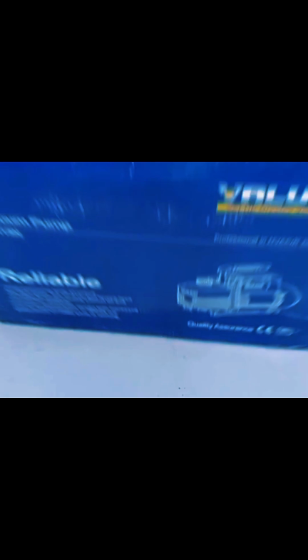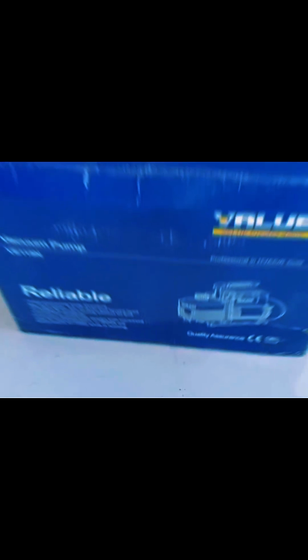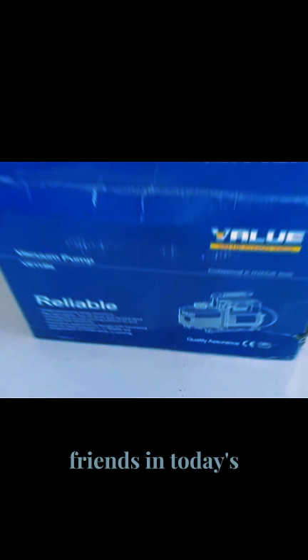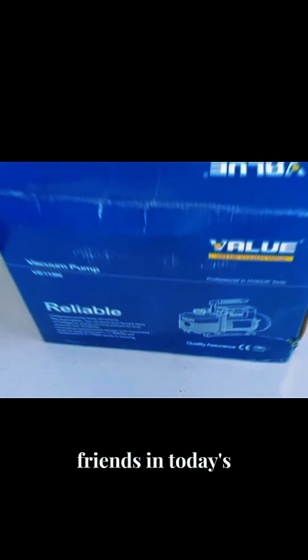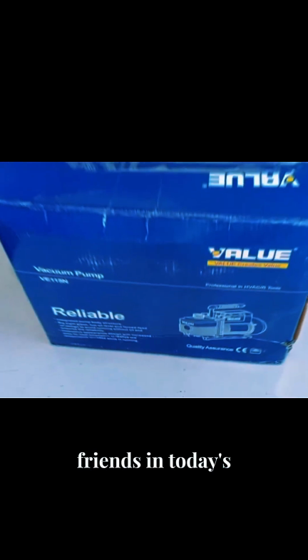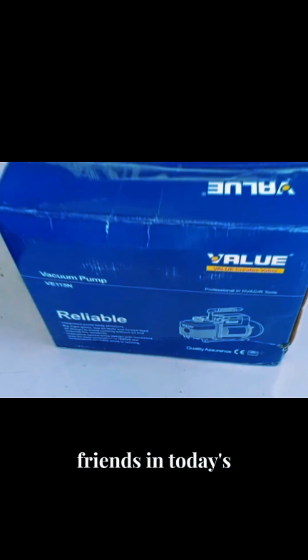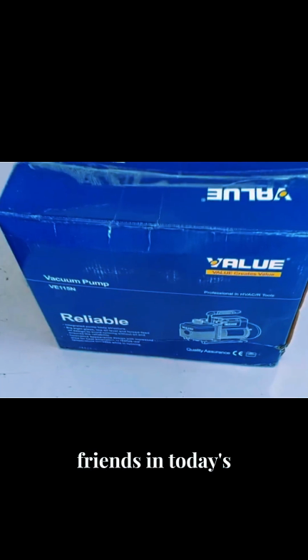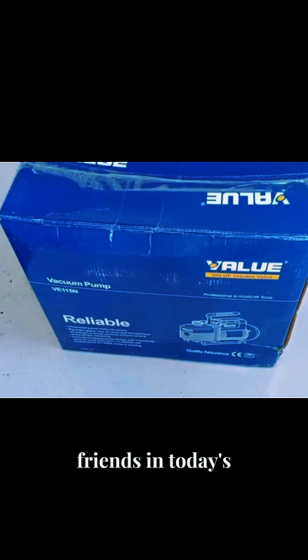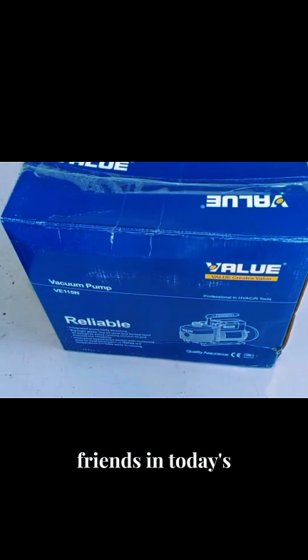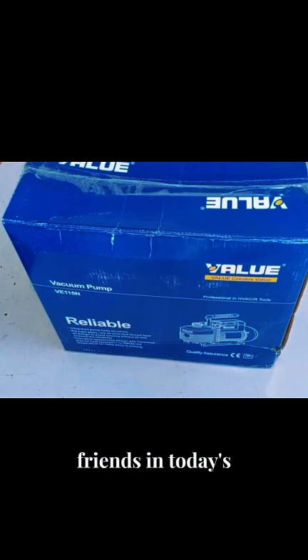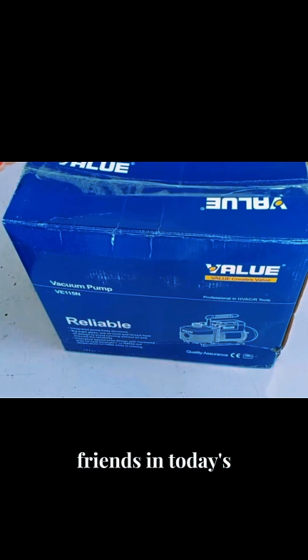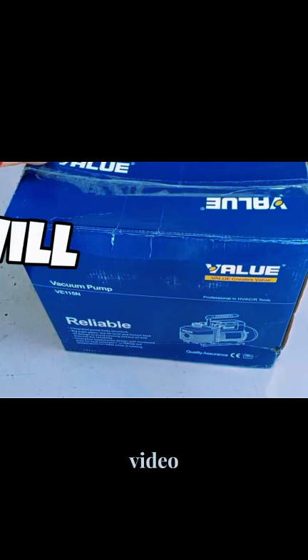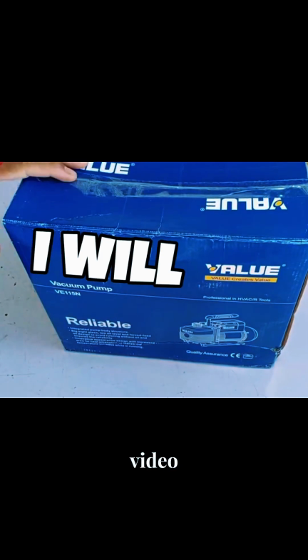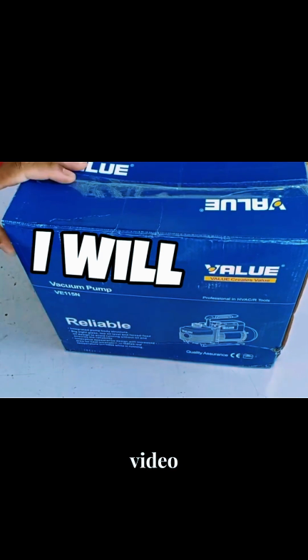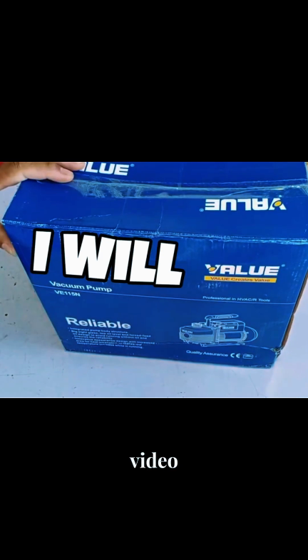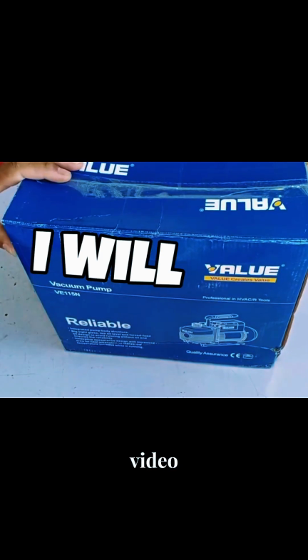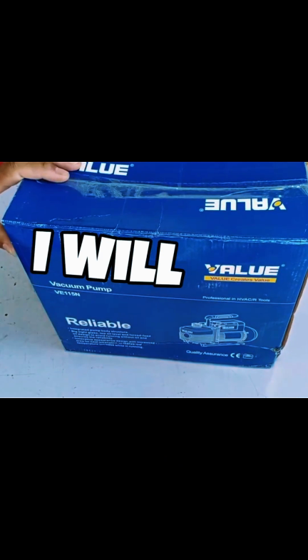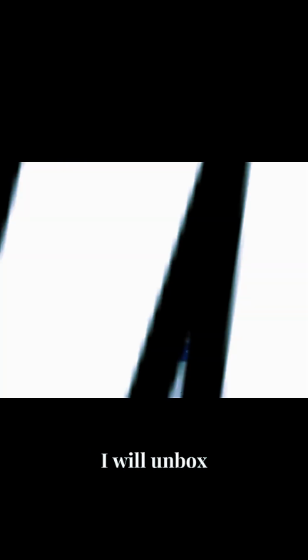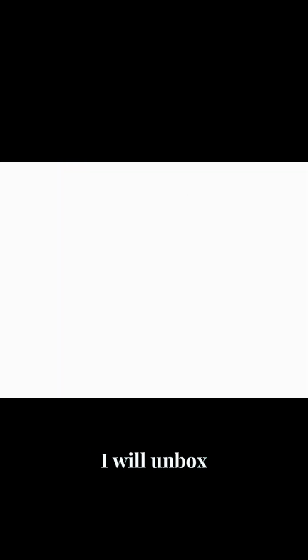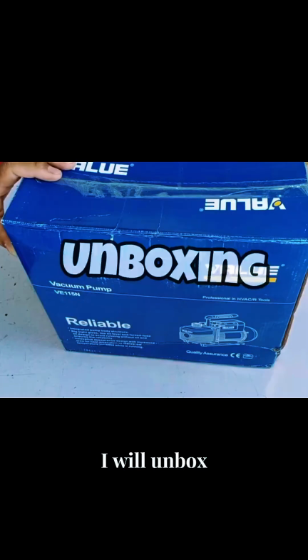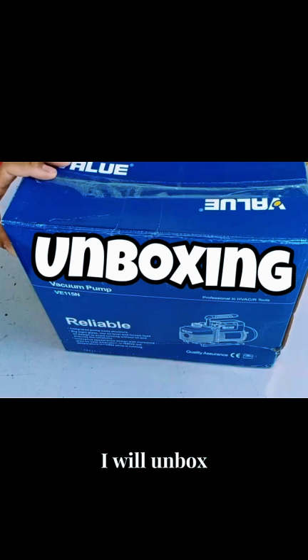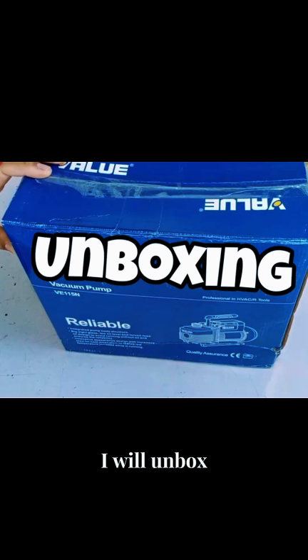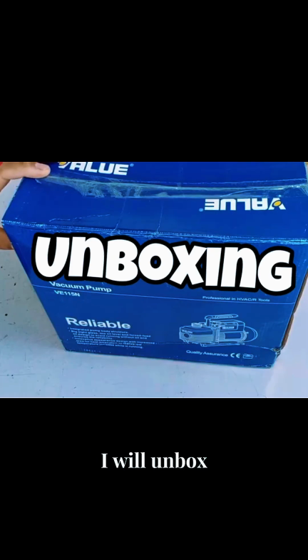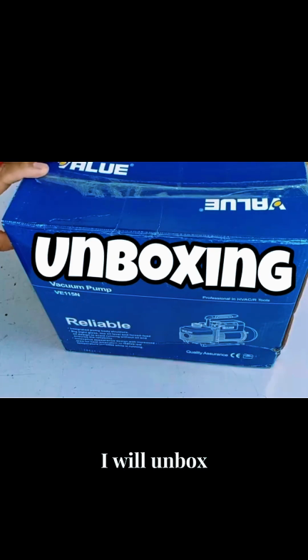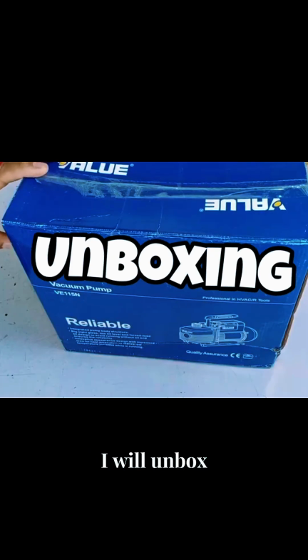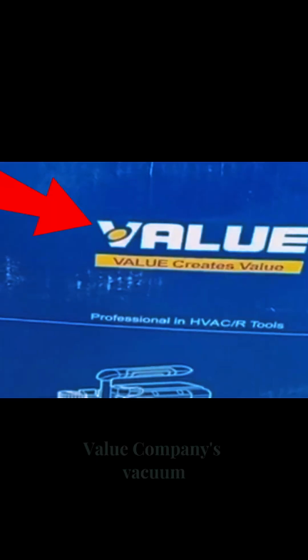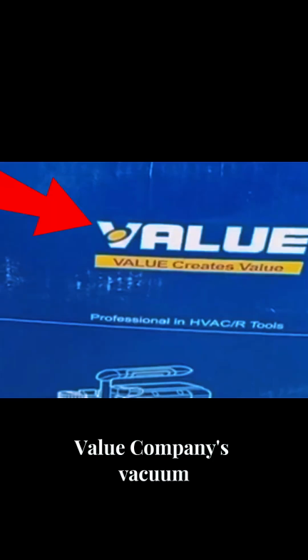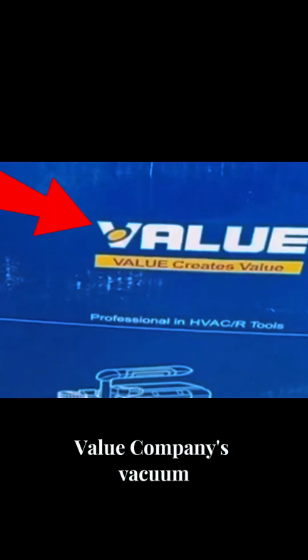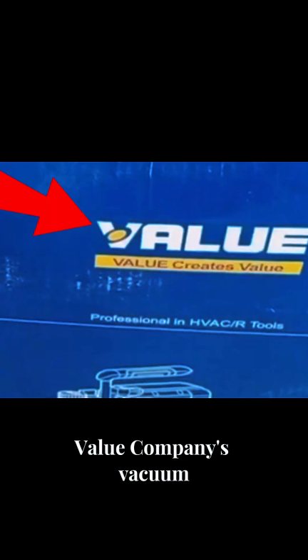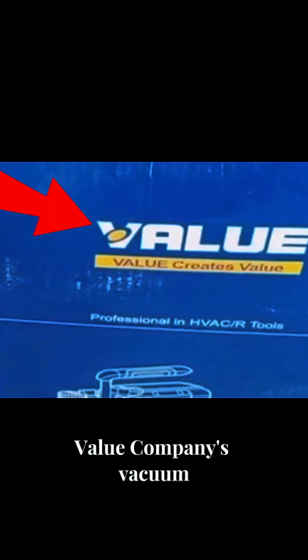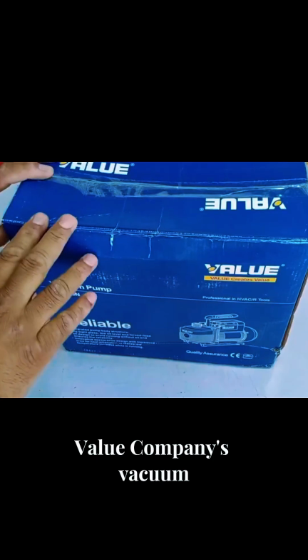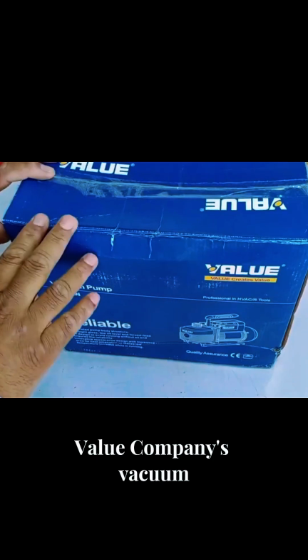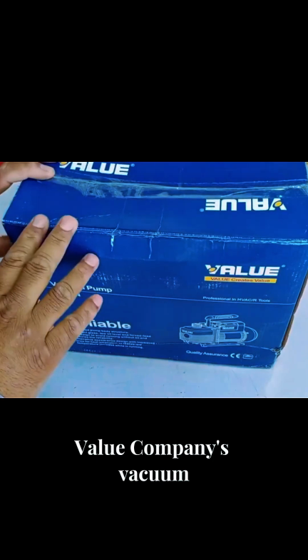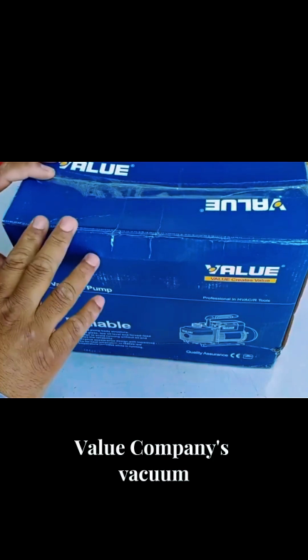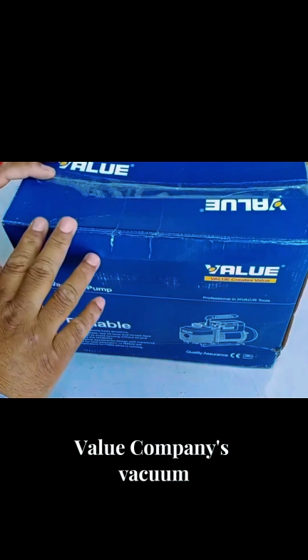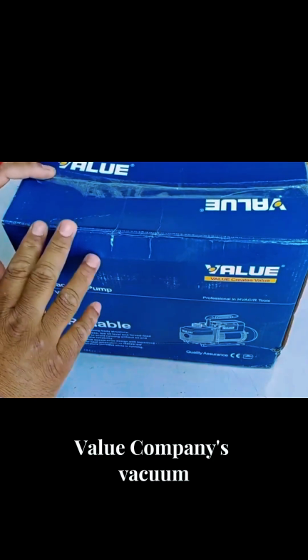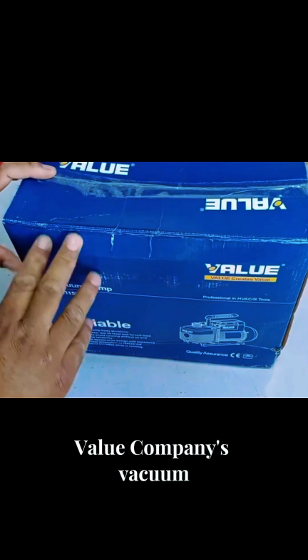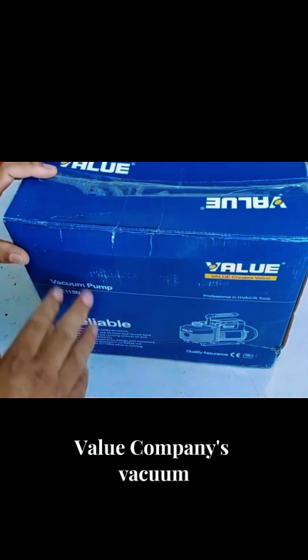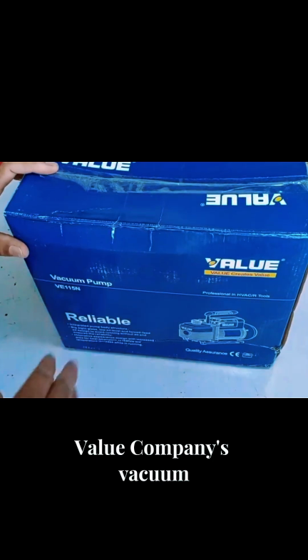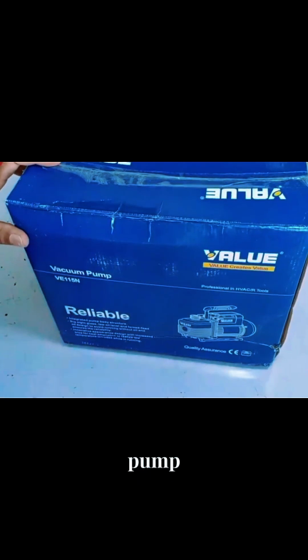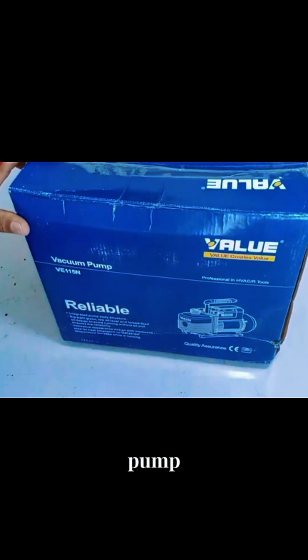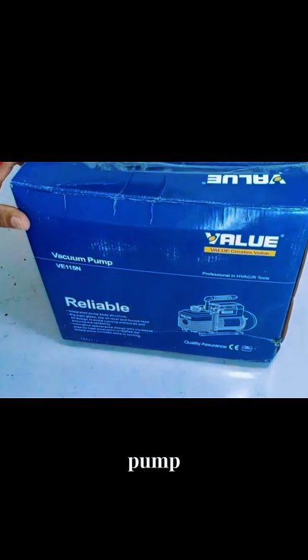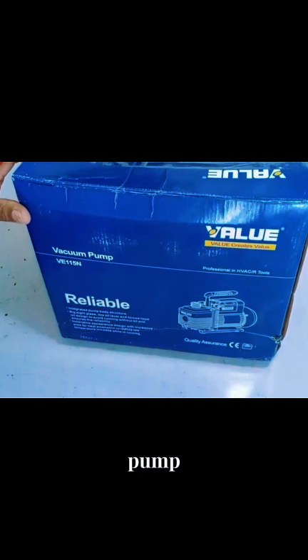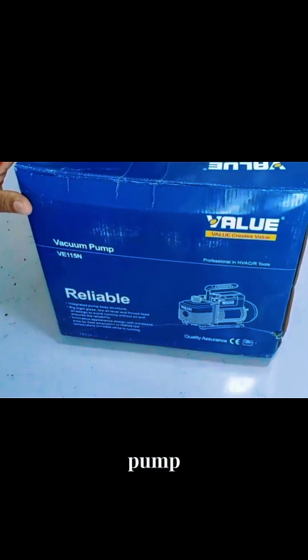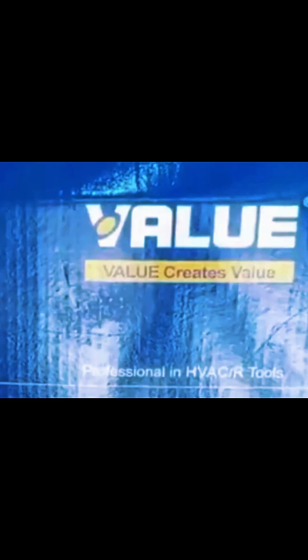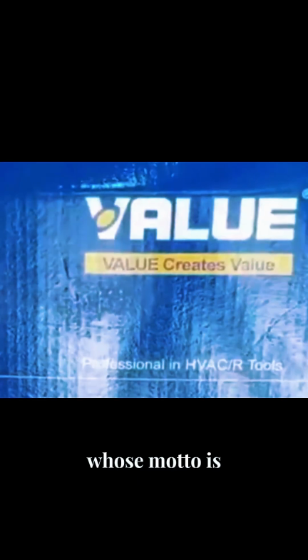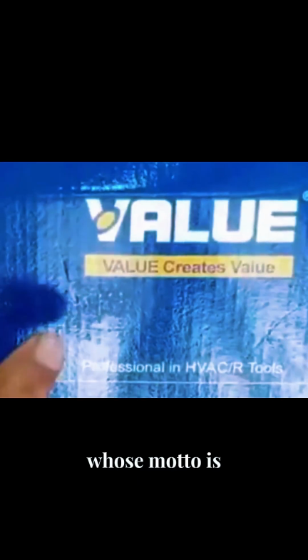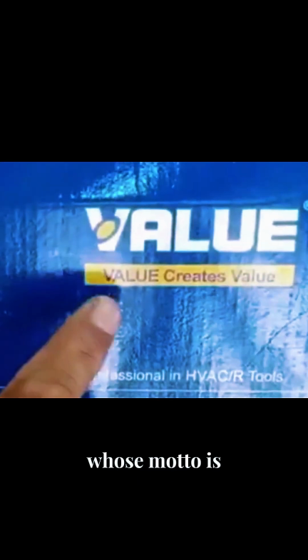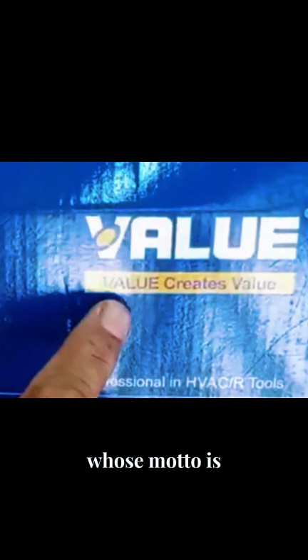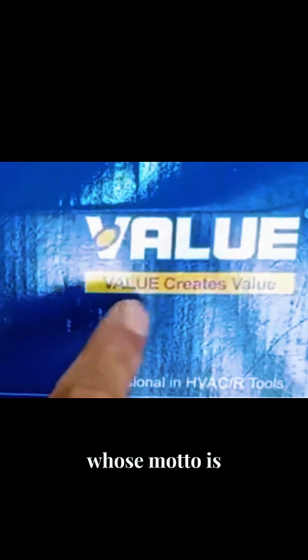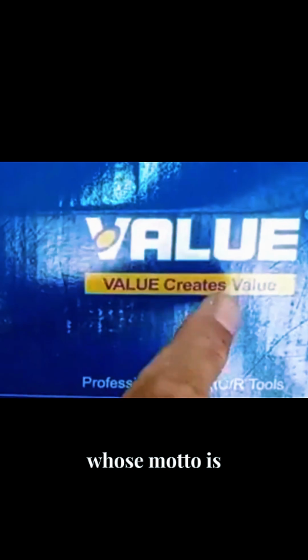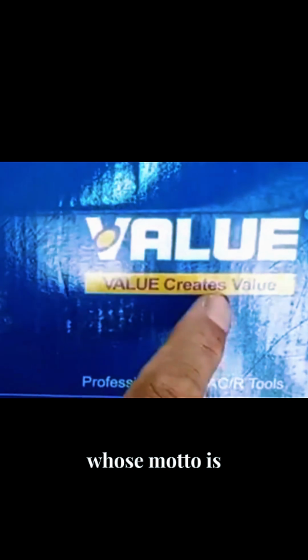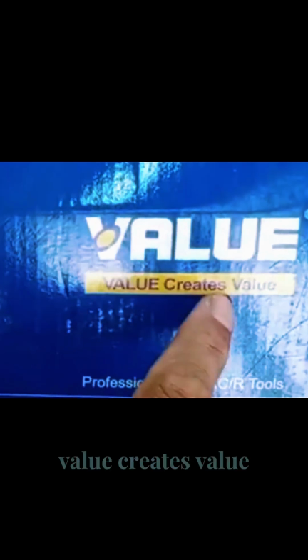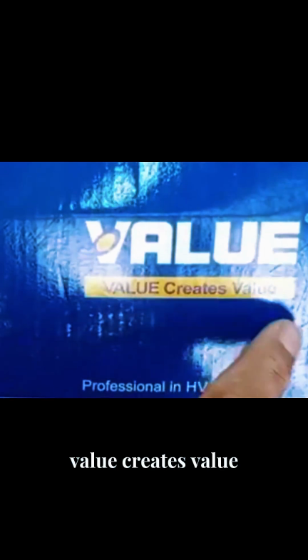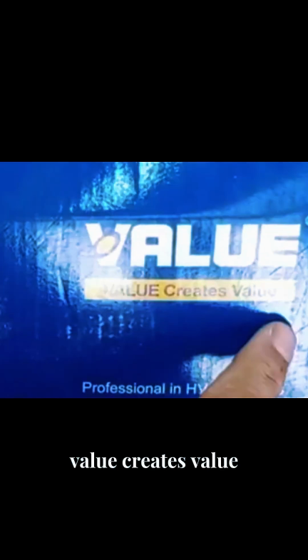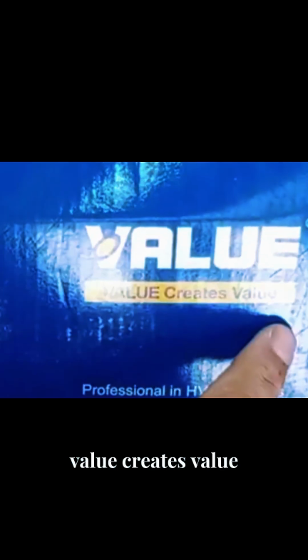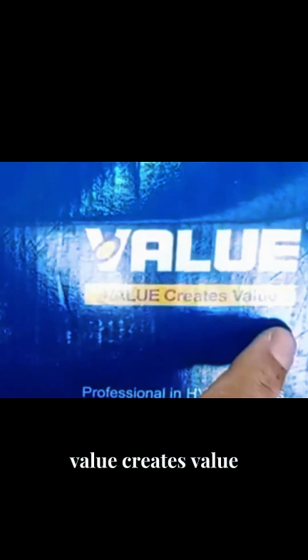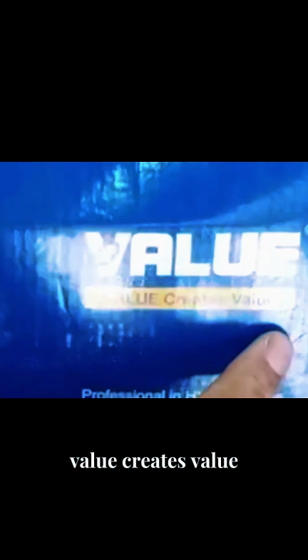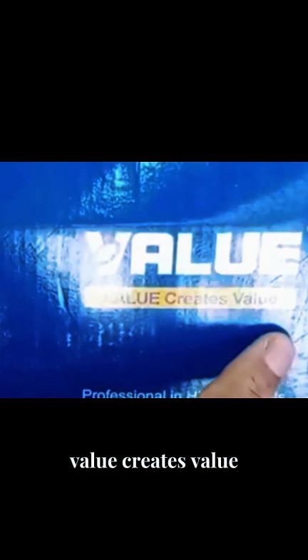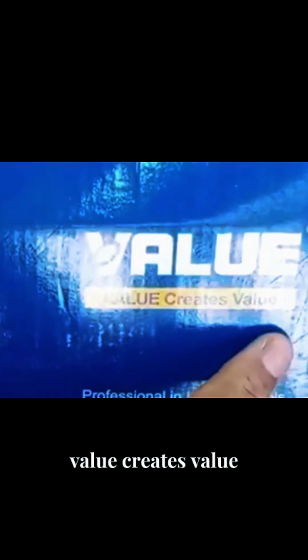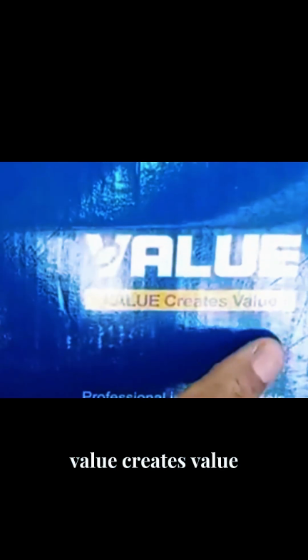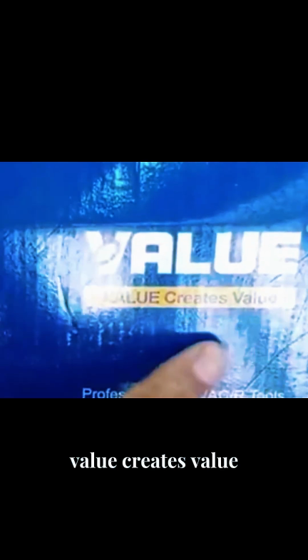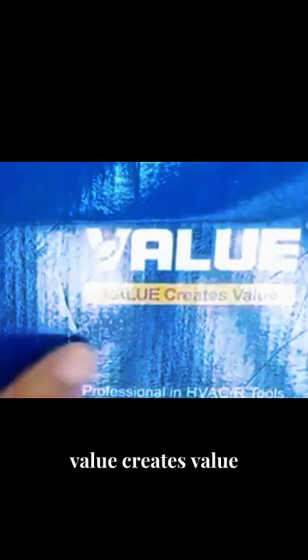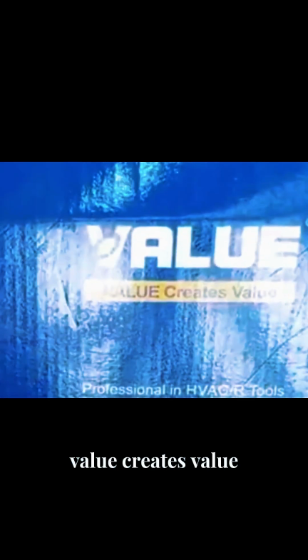Friends, in today's video I will unbox Value company's vacuum pump, whose motto is 'Value creates value.'